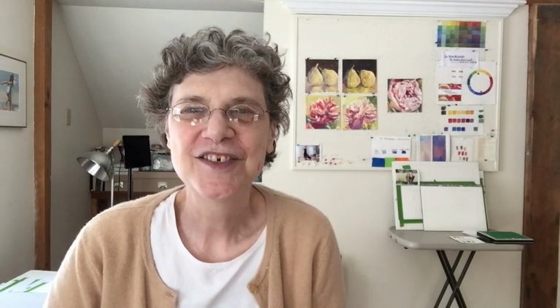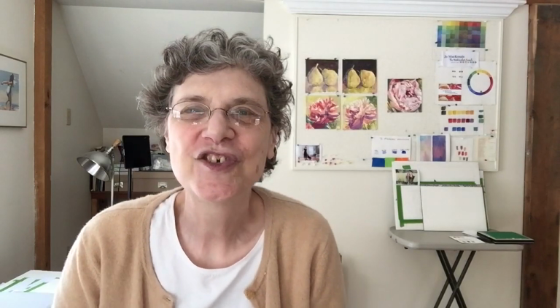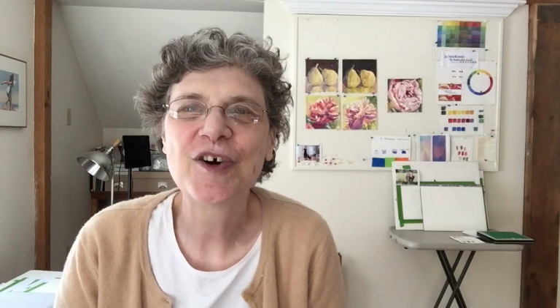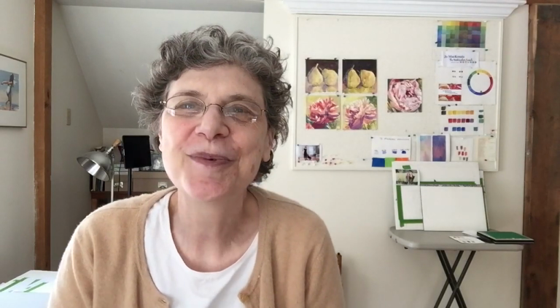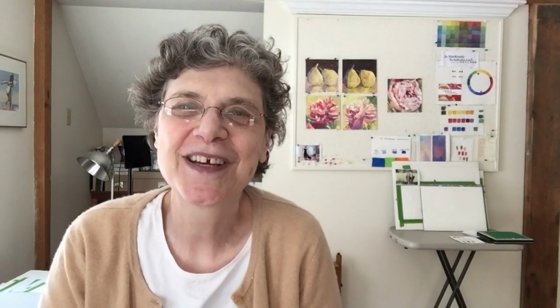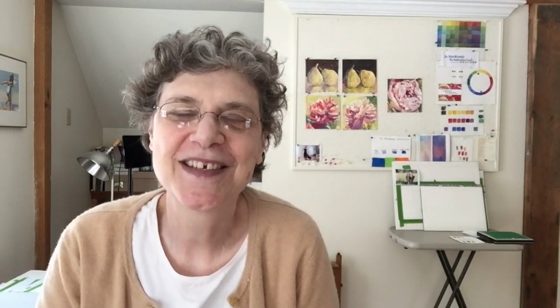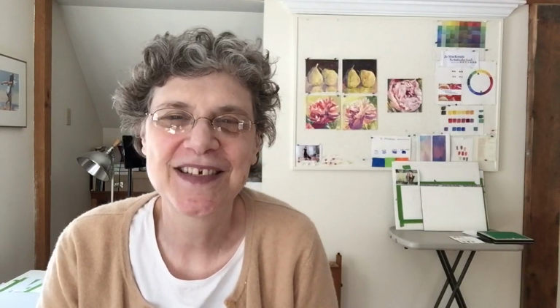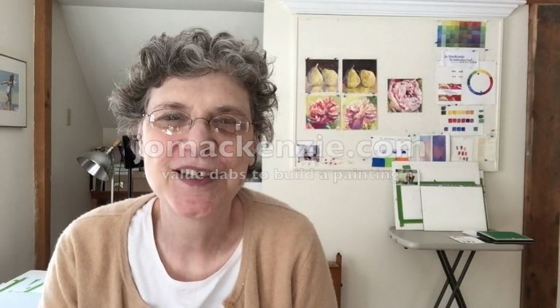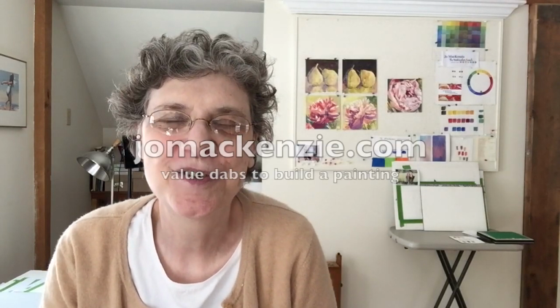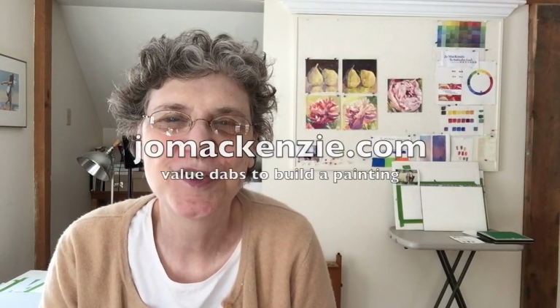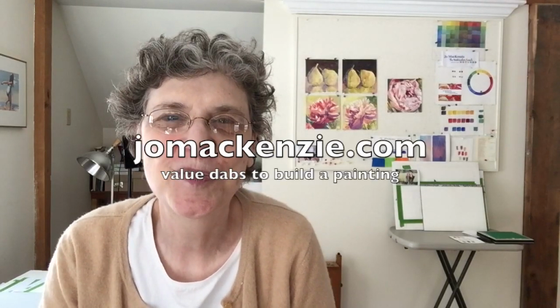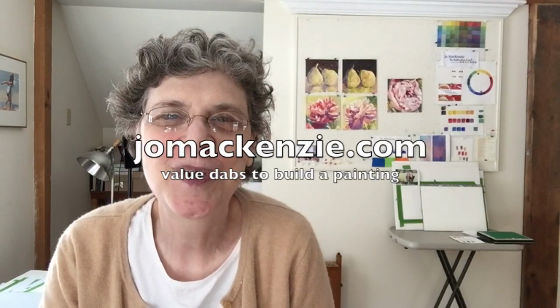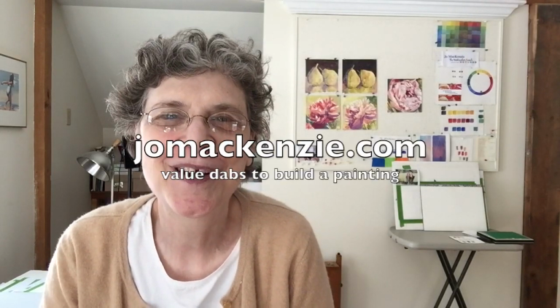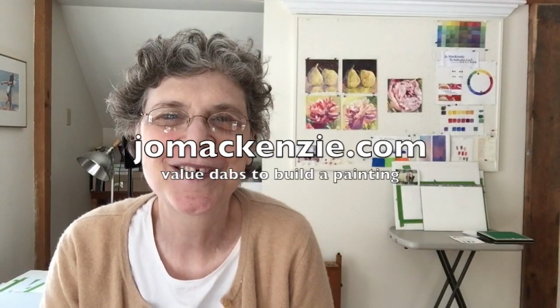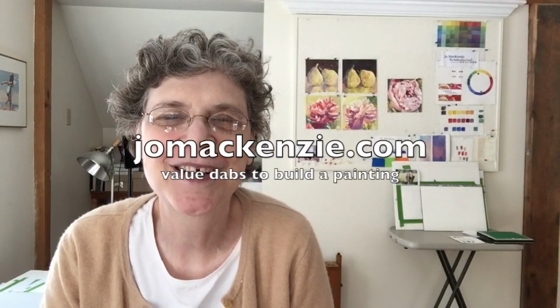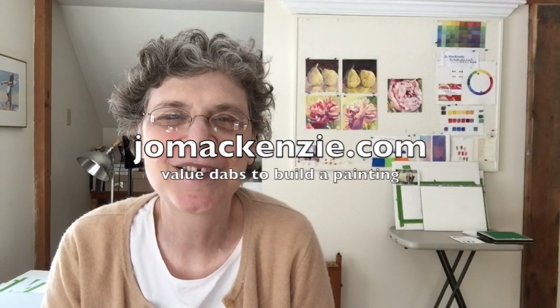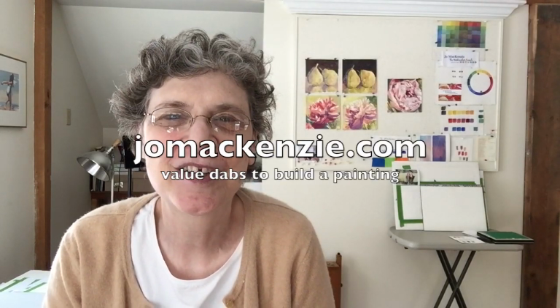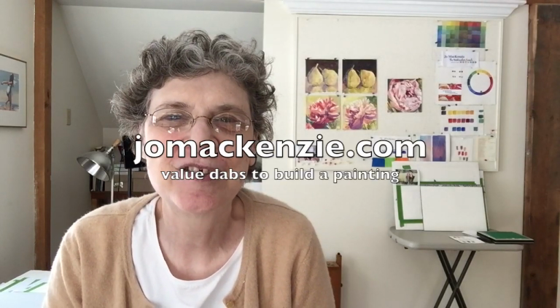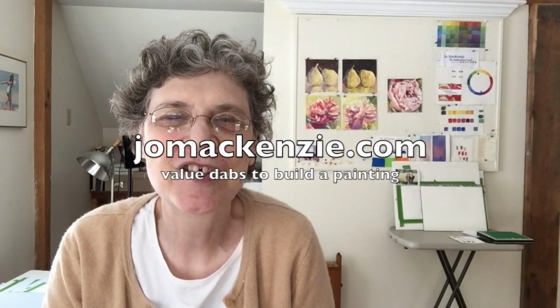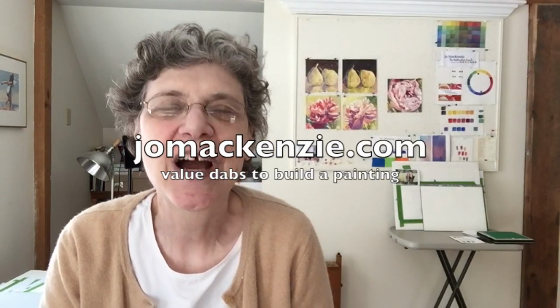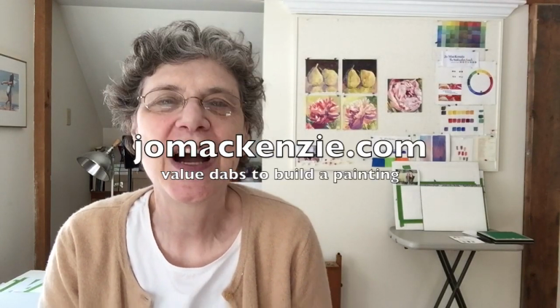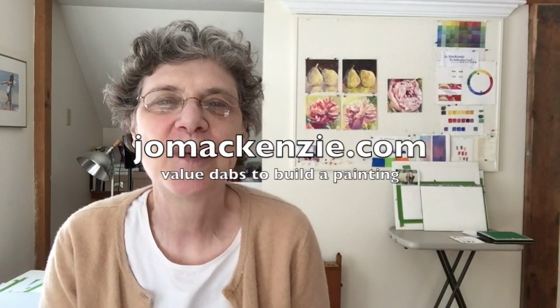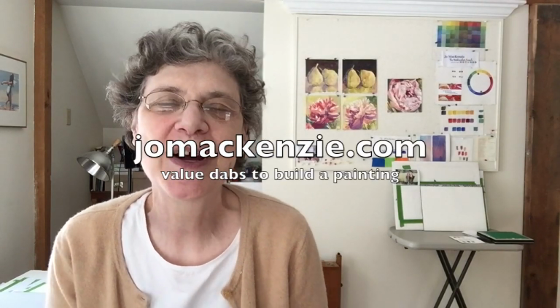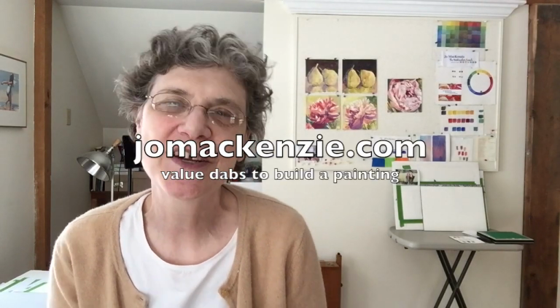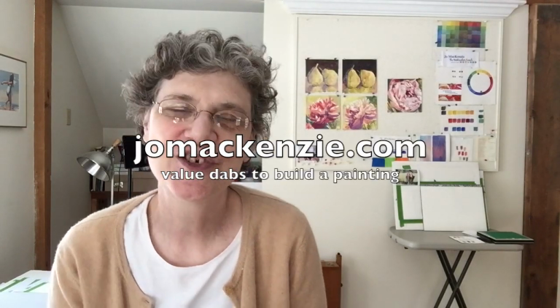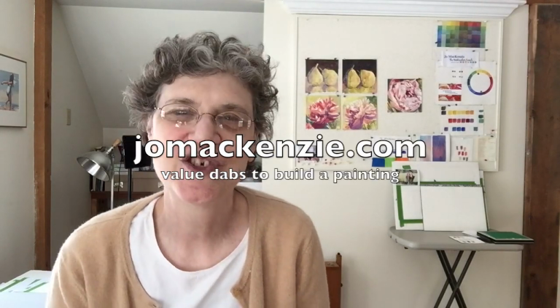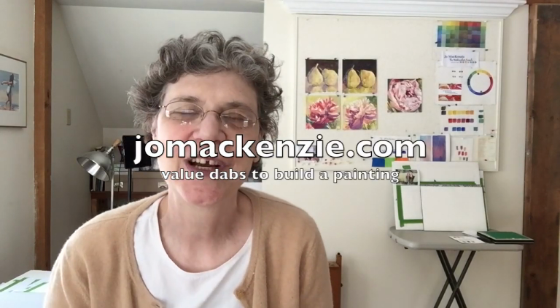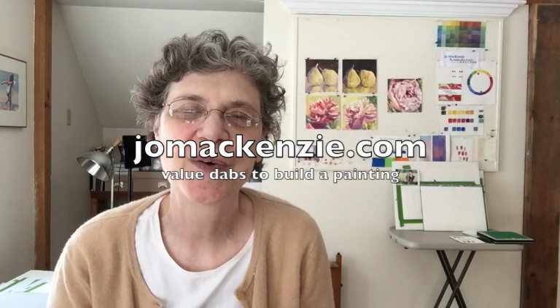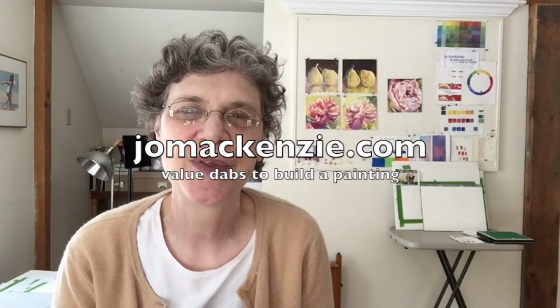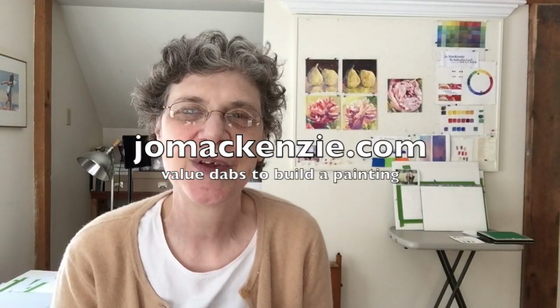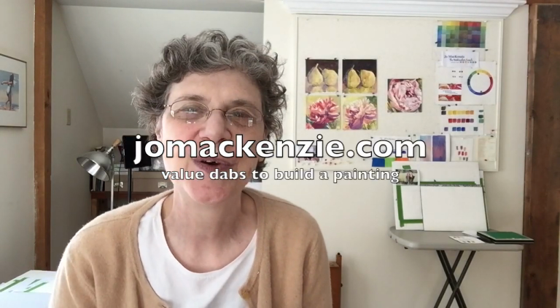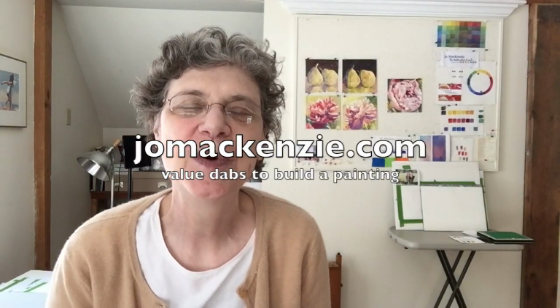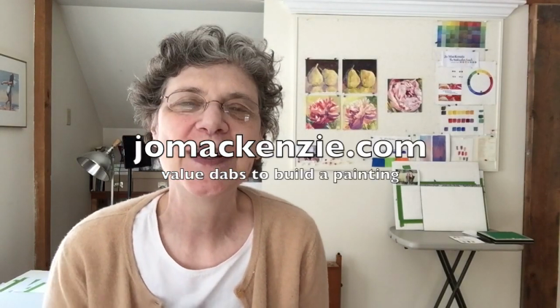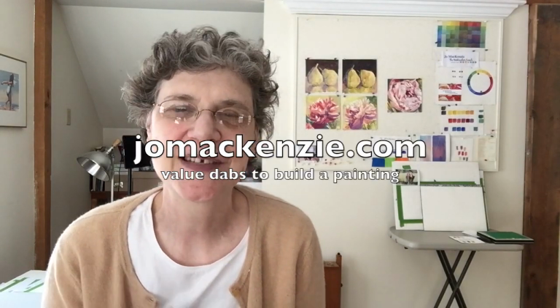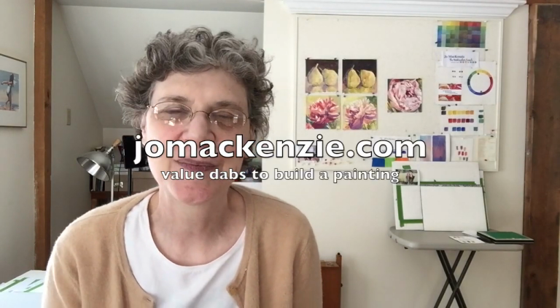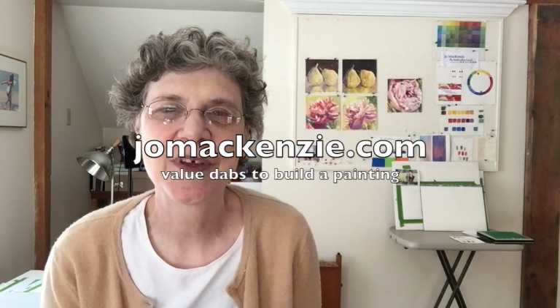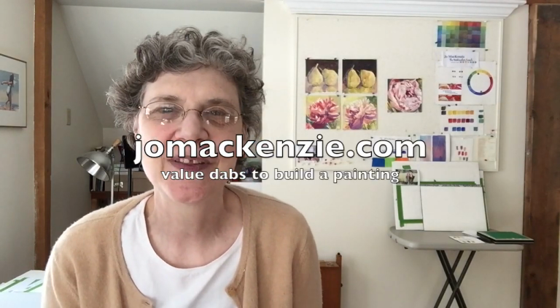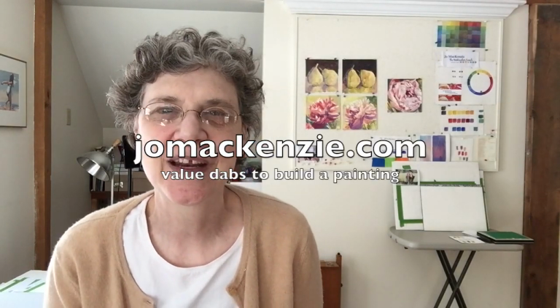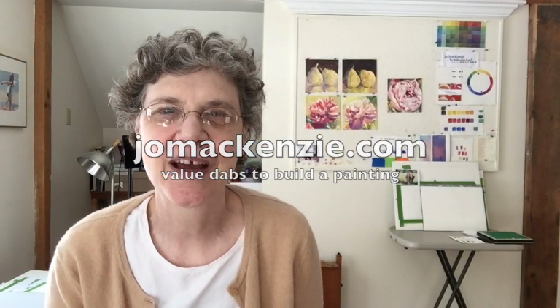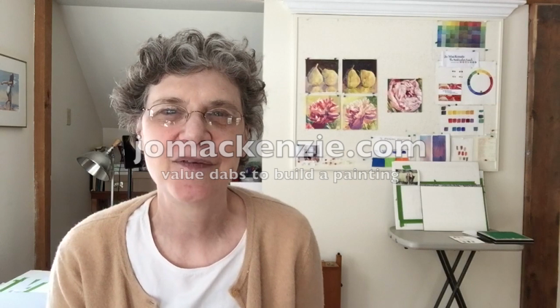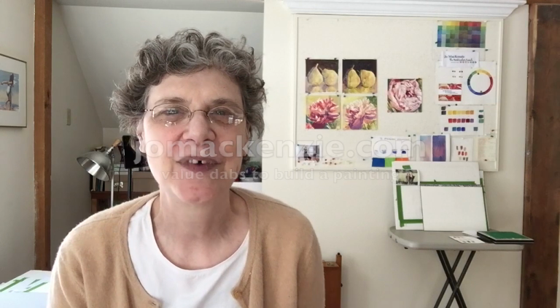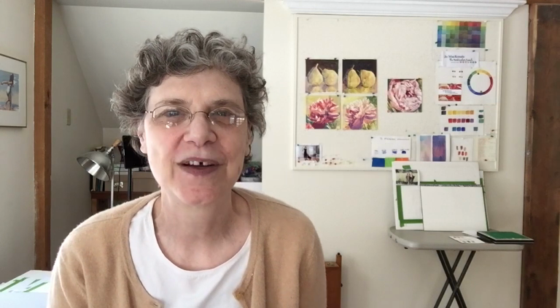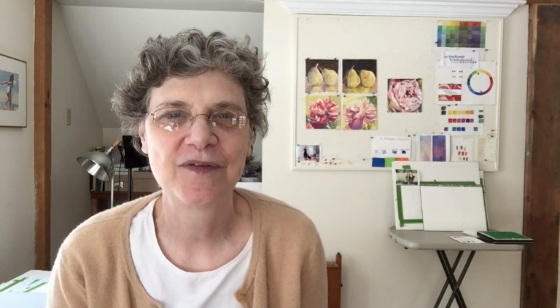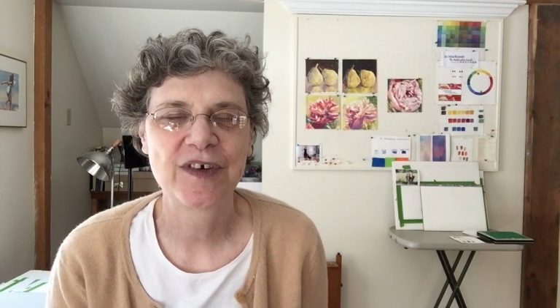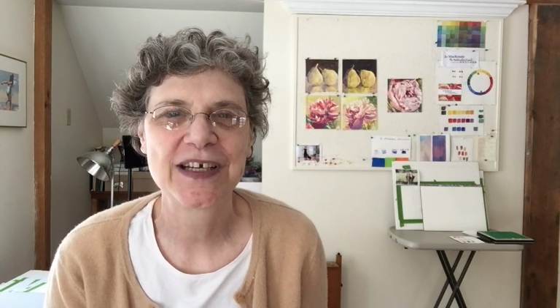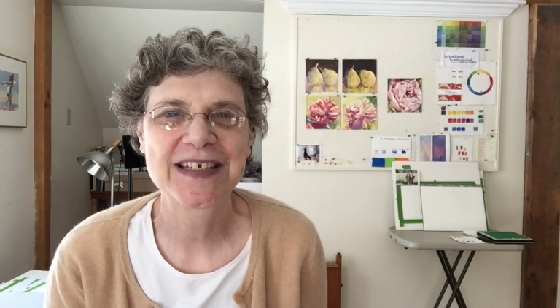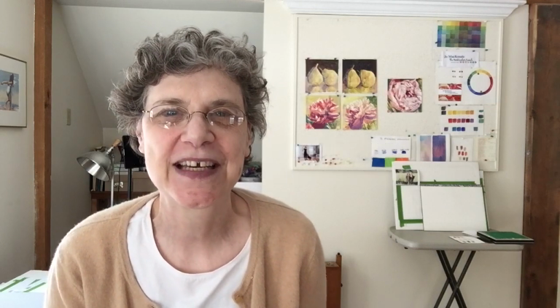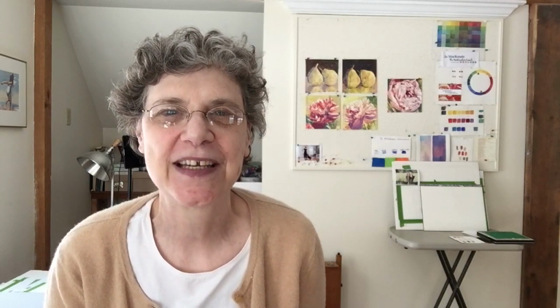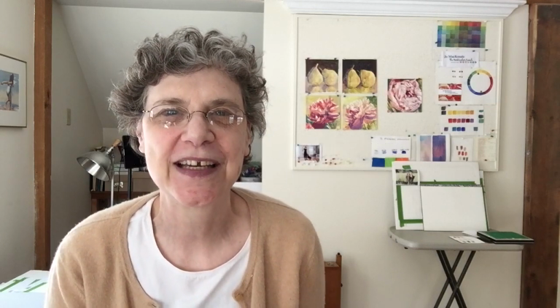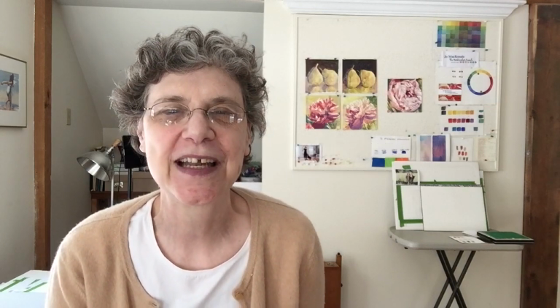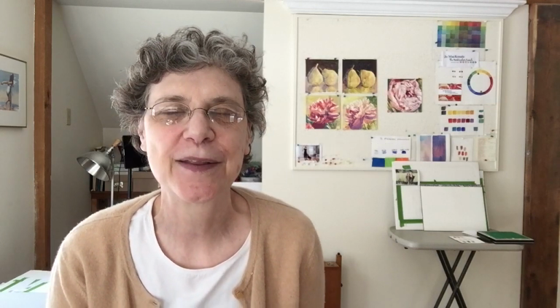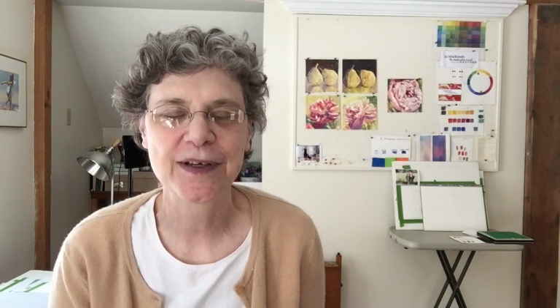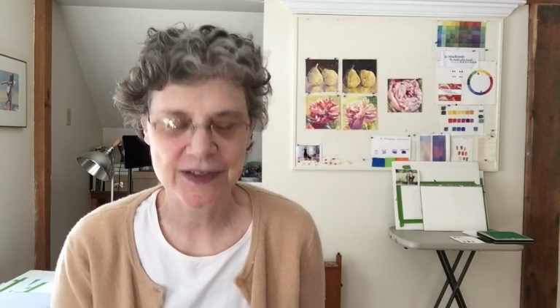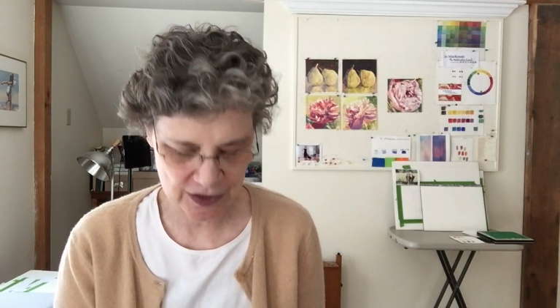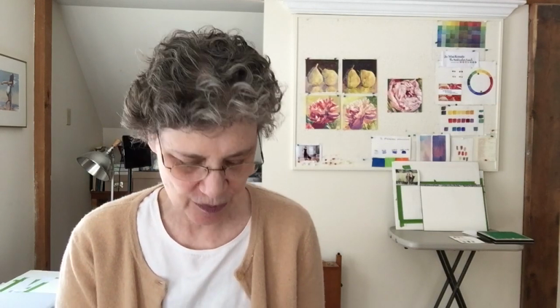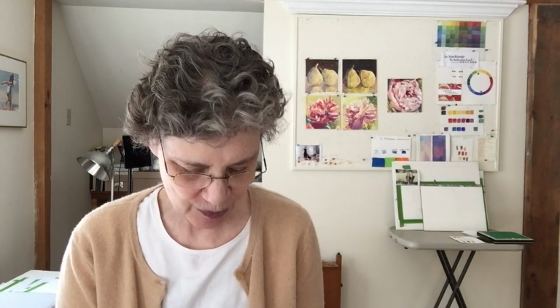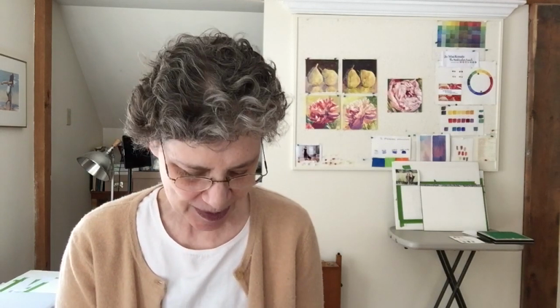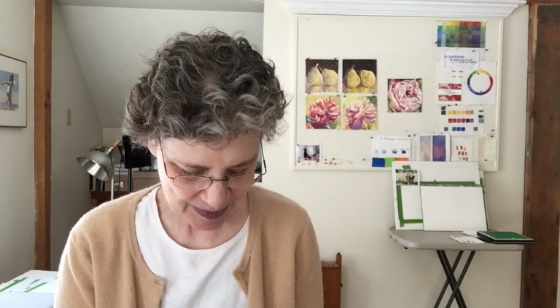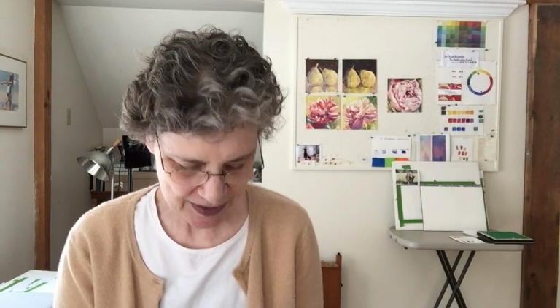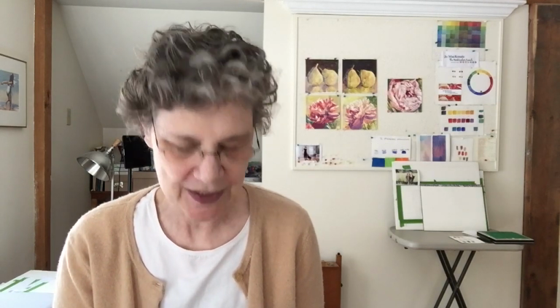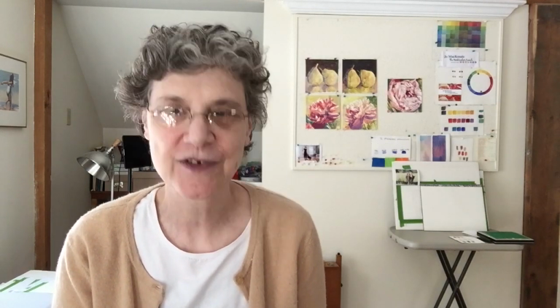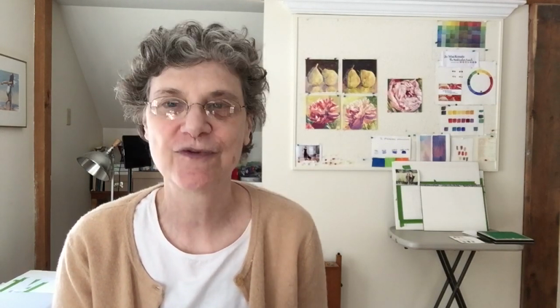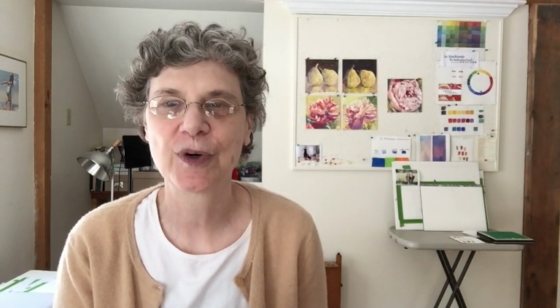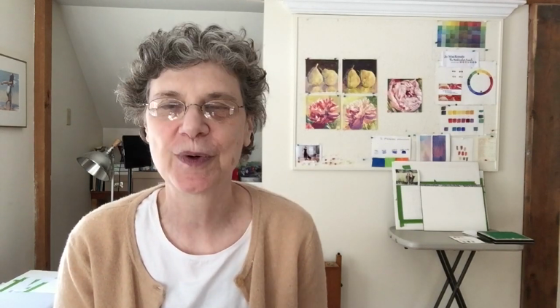Joe Mackenzie here, your watercolor coach. I wanted to share with you something that I found very exciting and I think it's going to move my paintings forward.